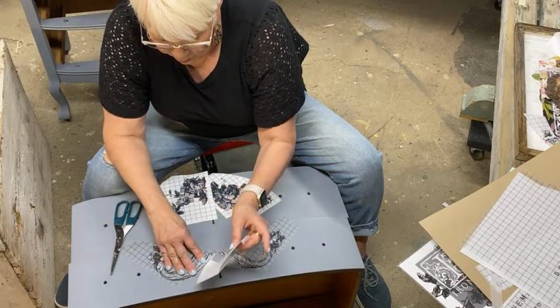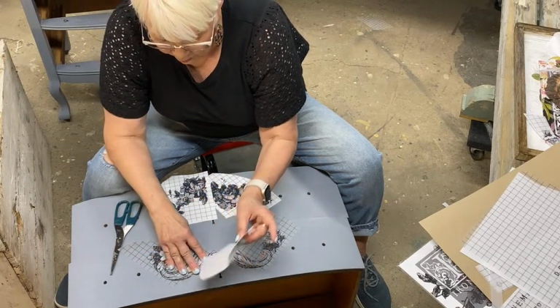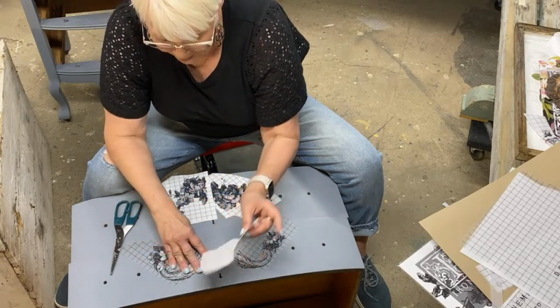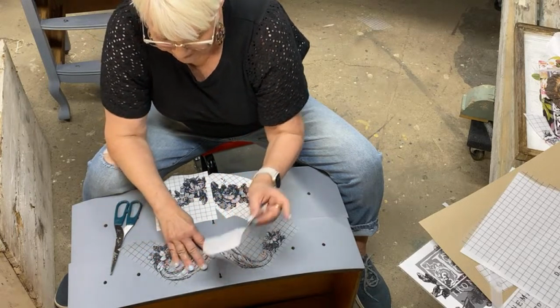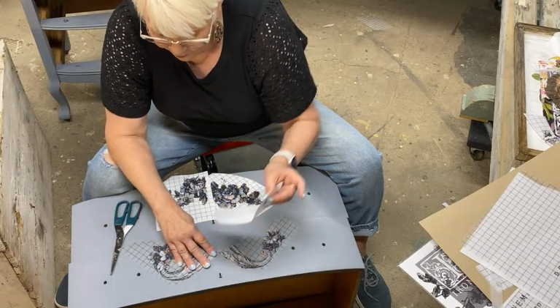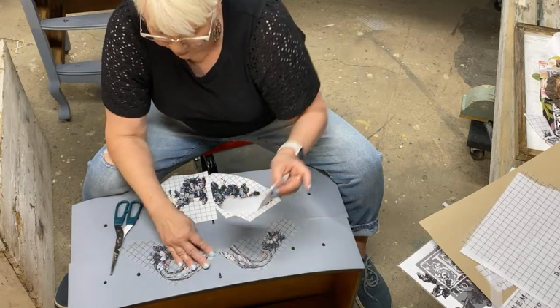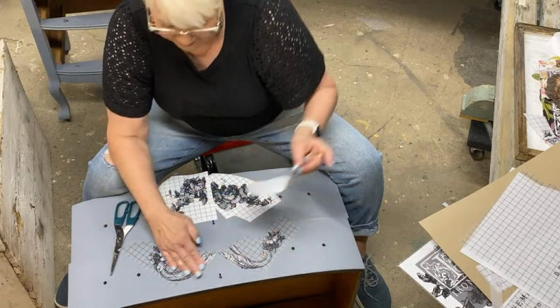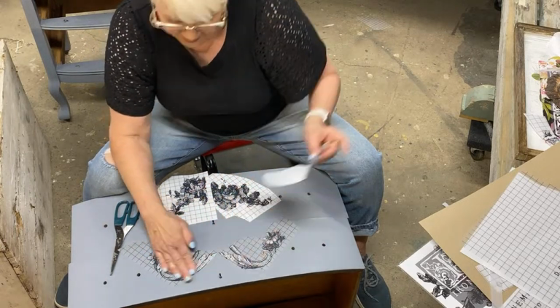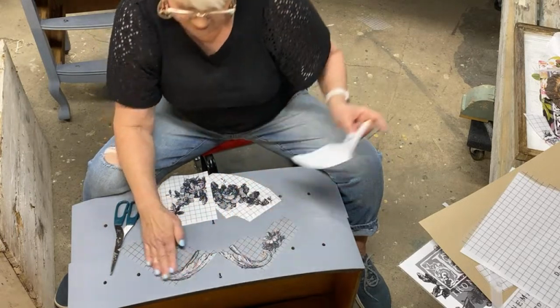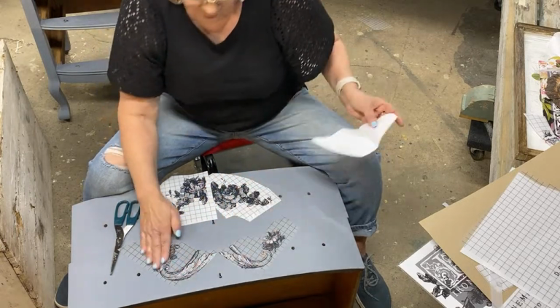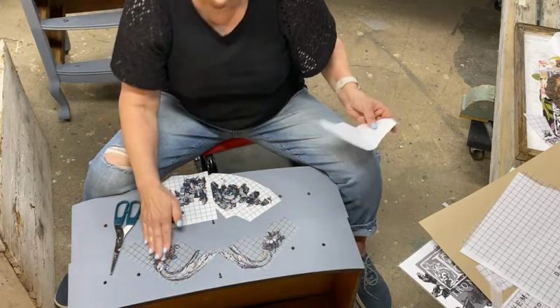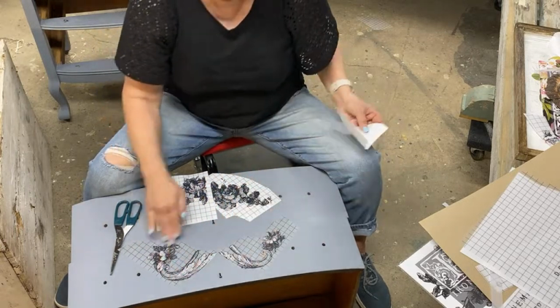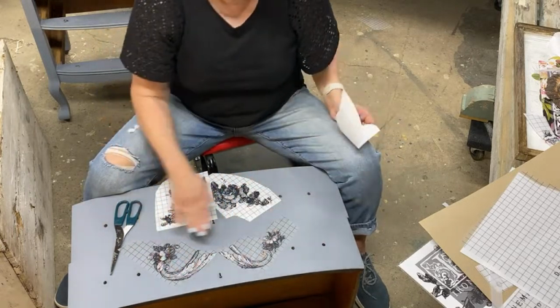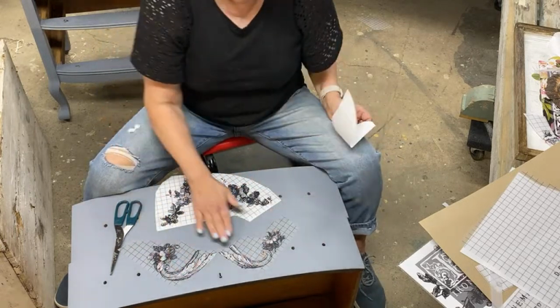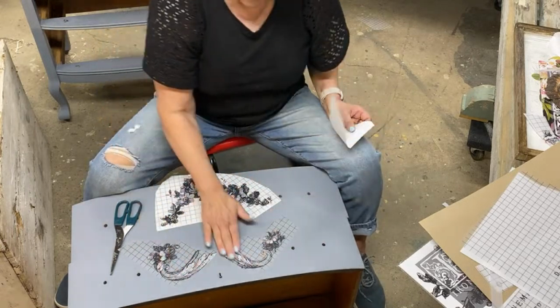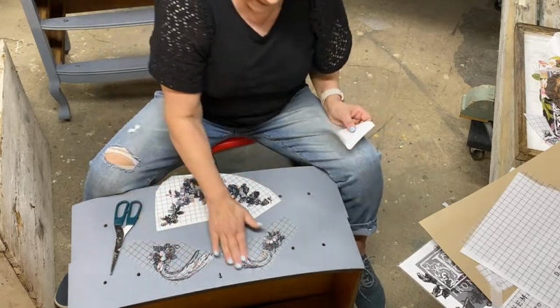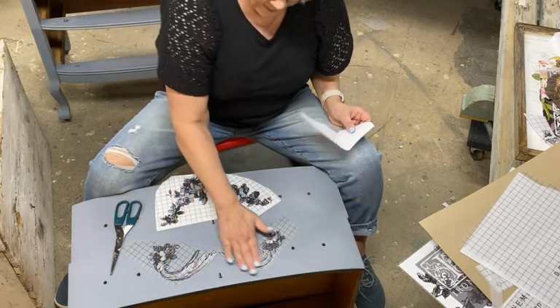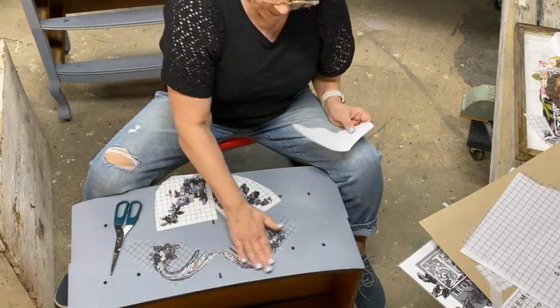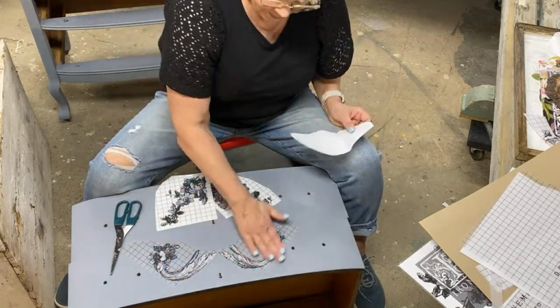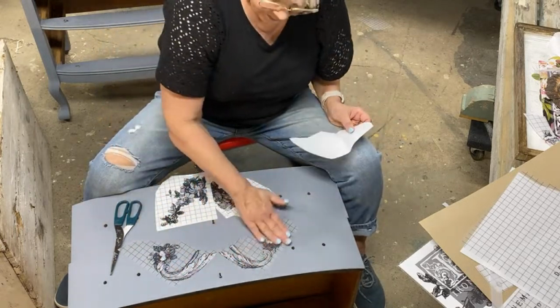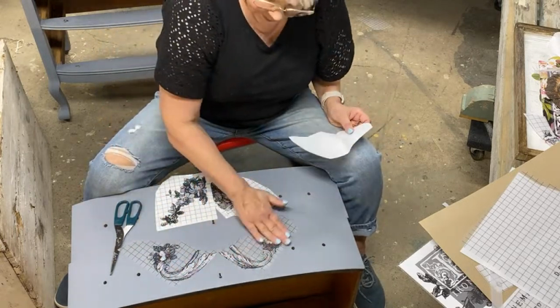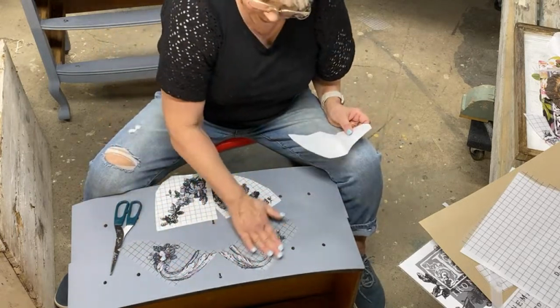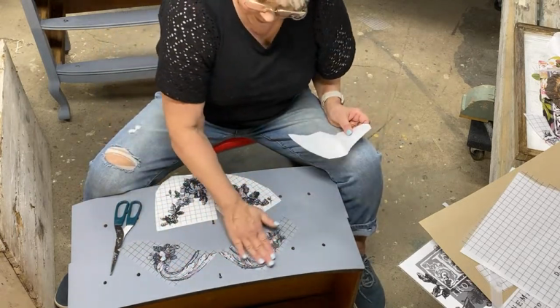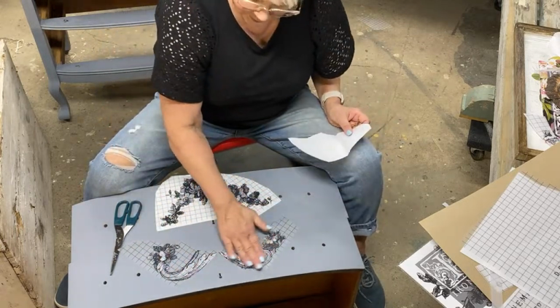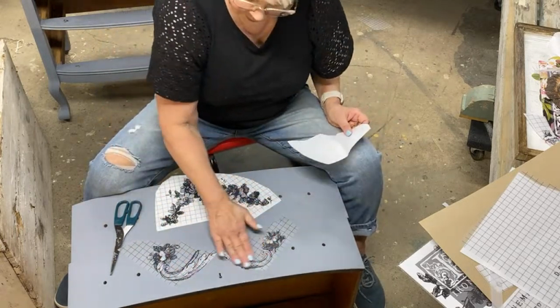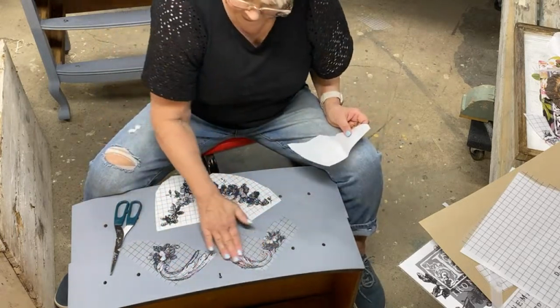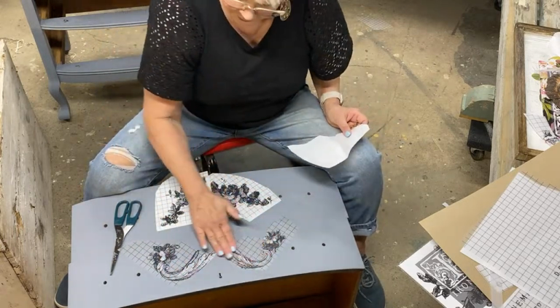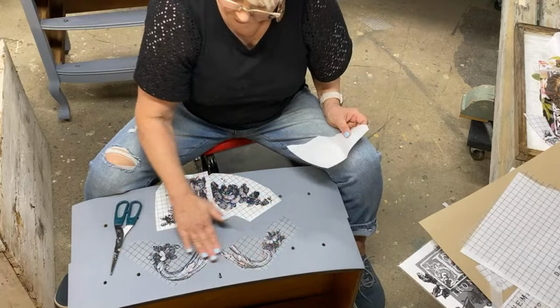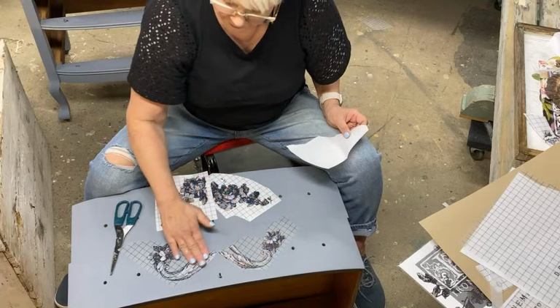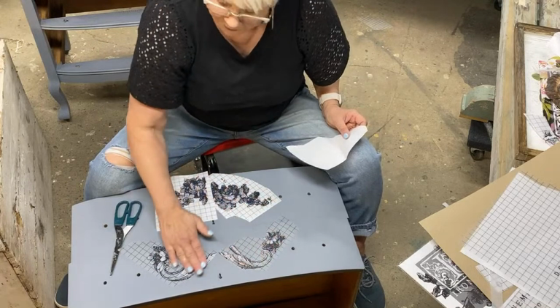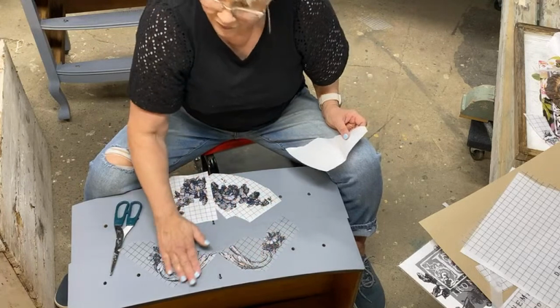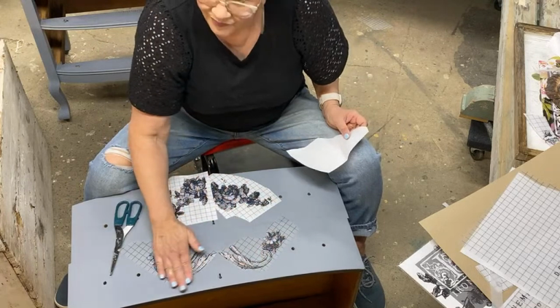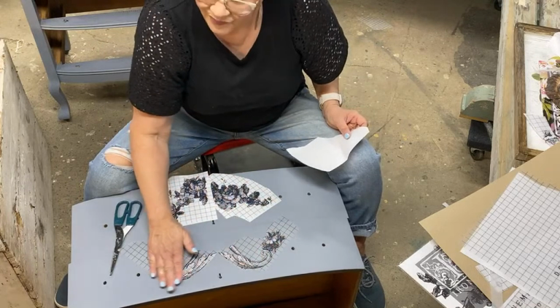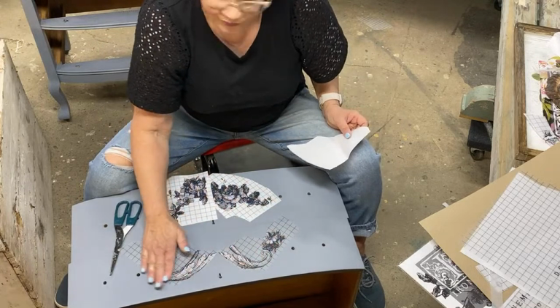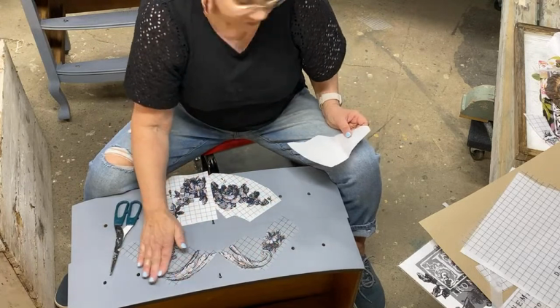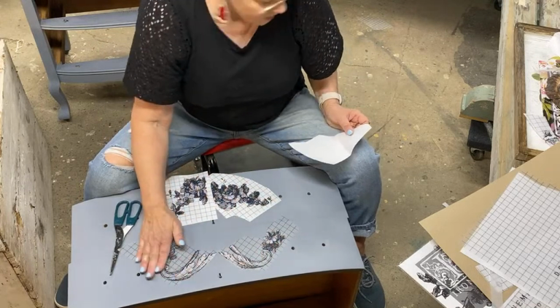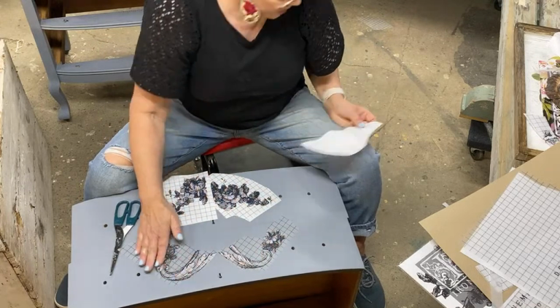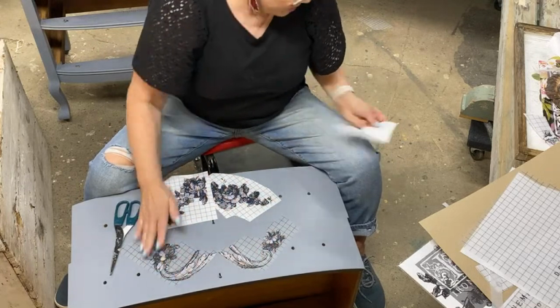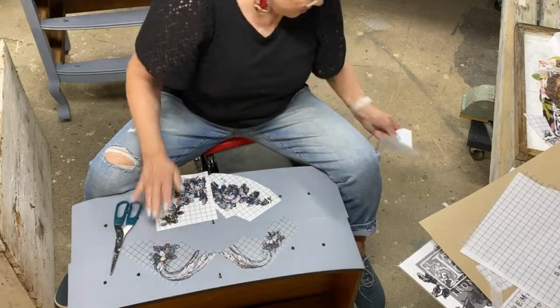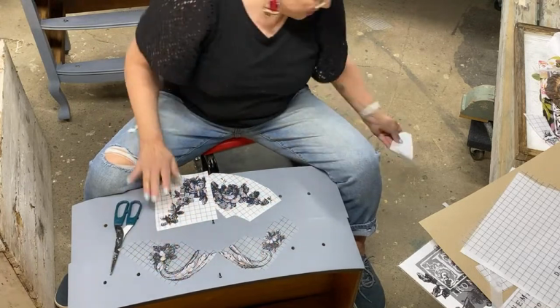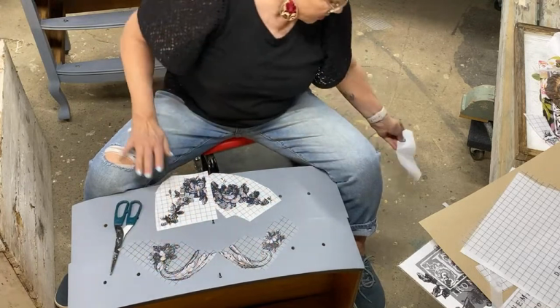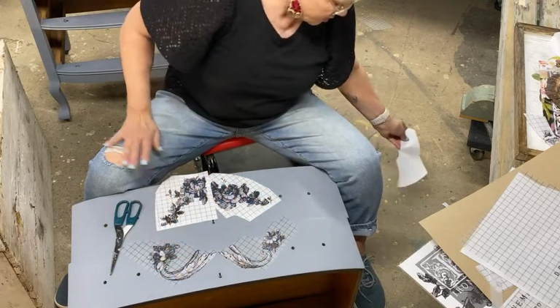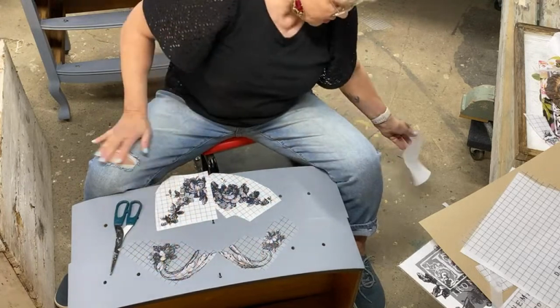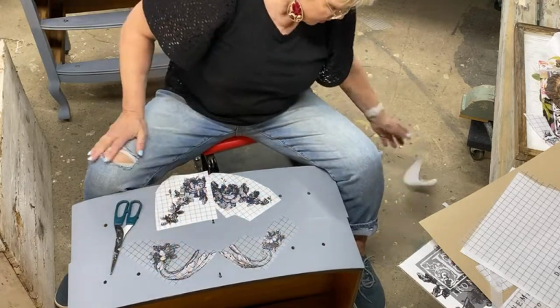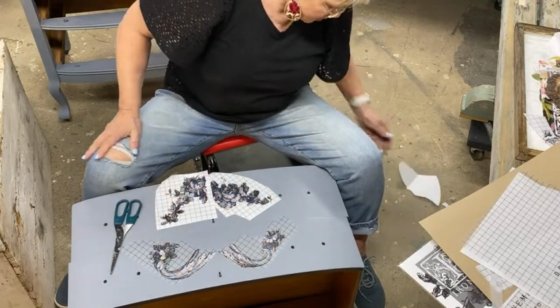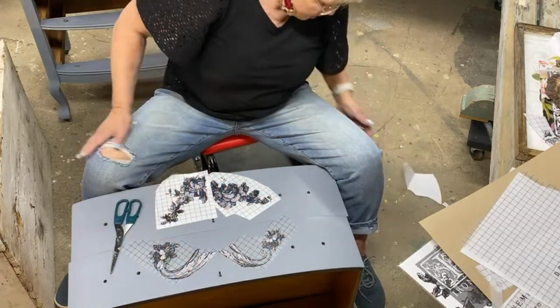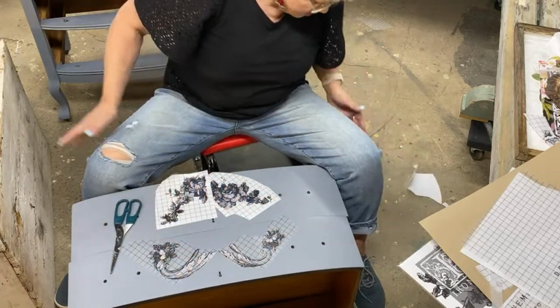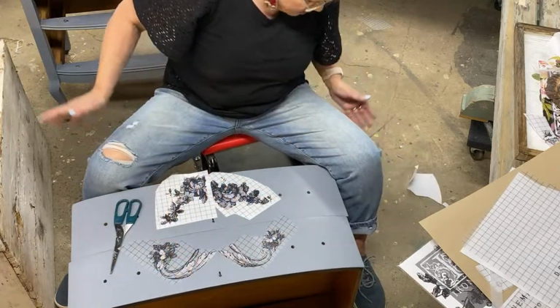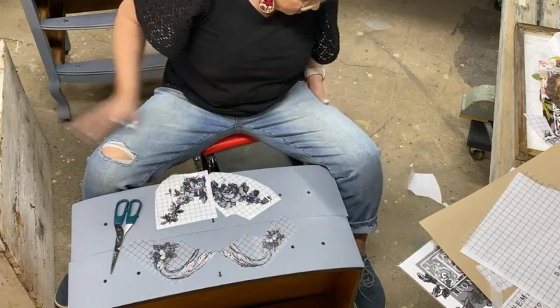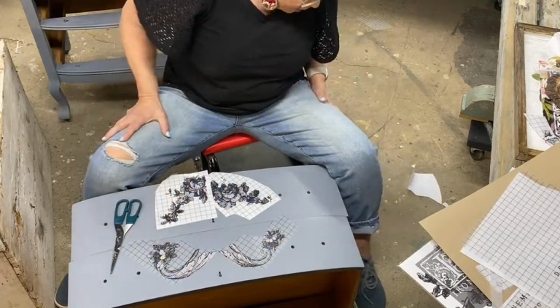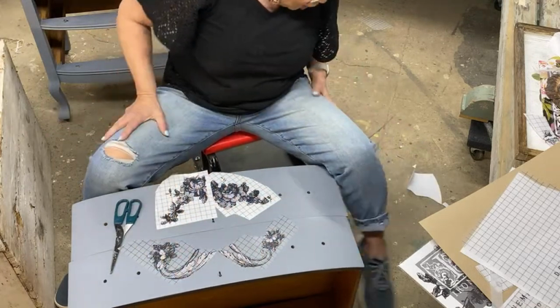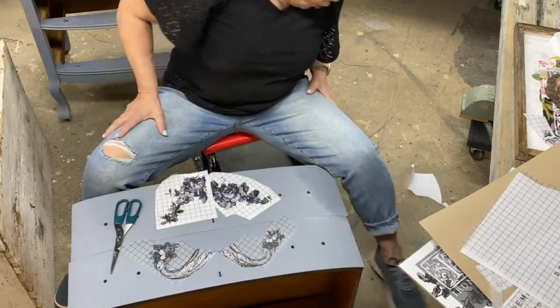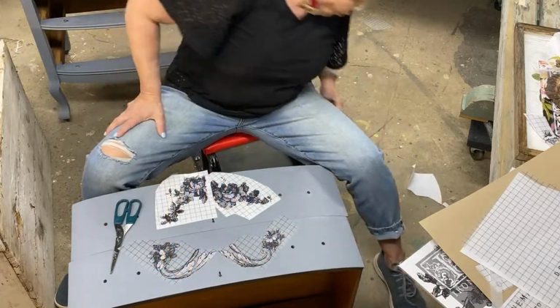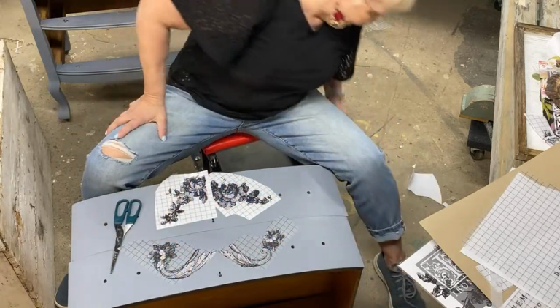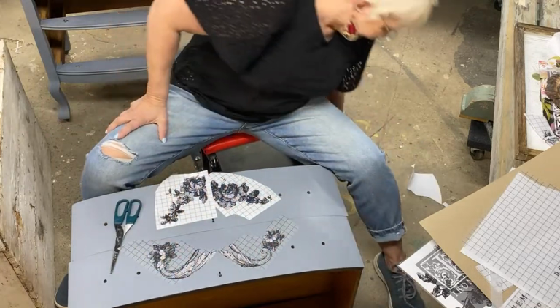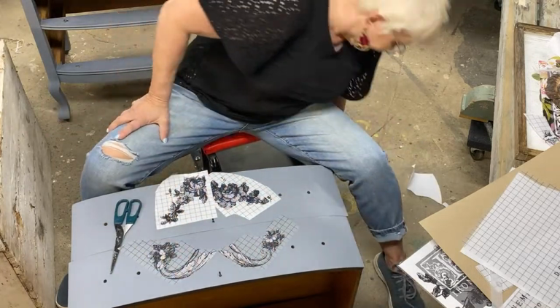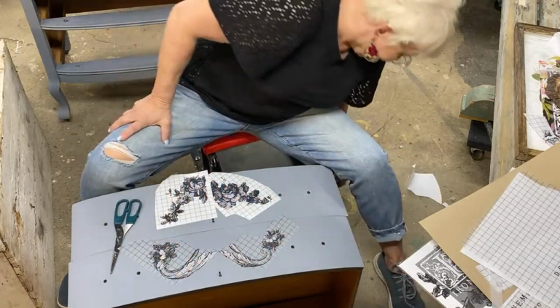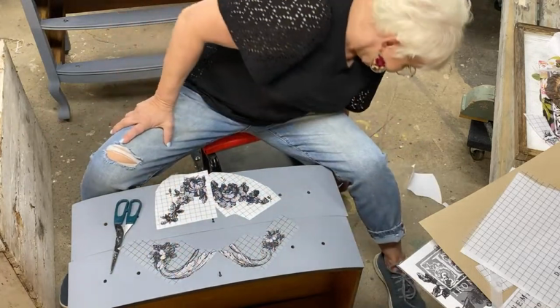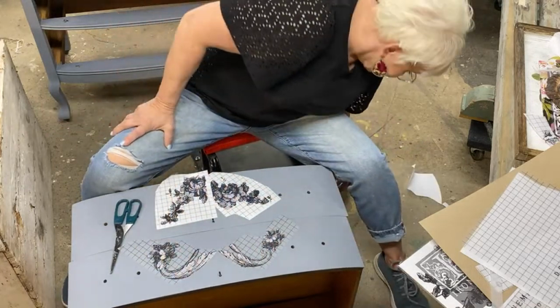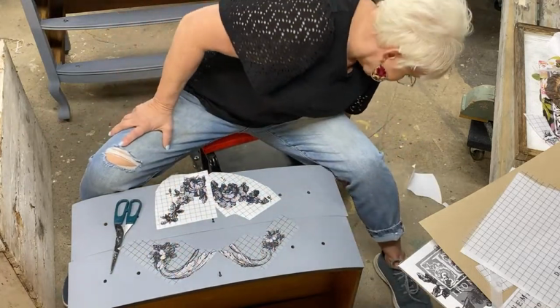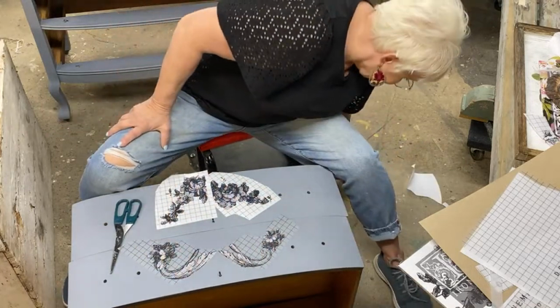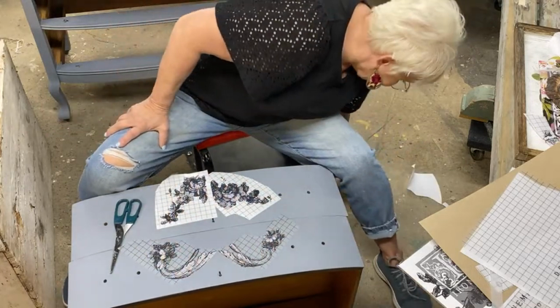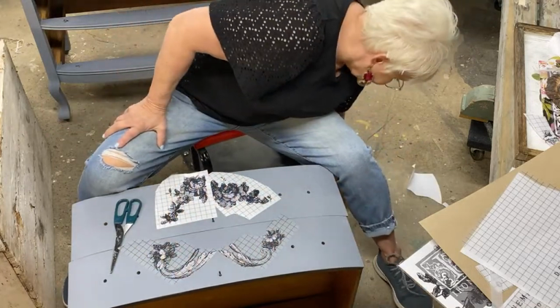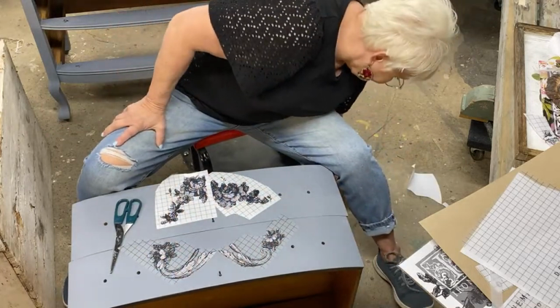Cheryl thinks the jeans are too cute — my entire wardrobe today is from Walmart, actually.